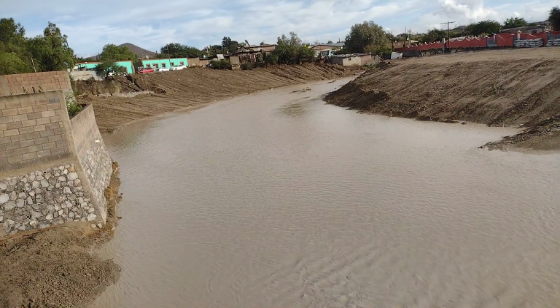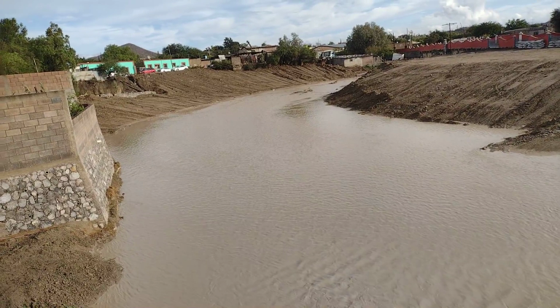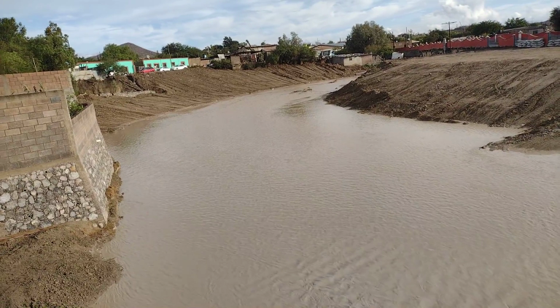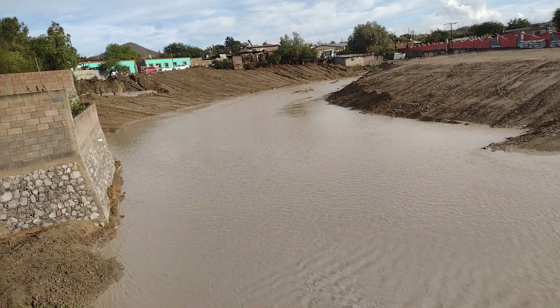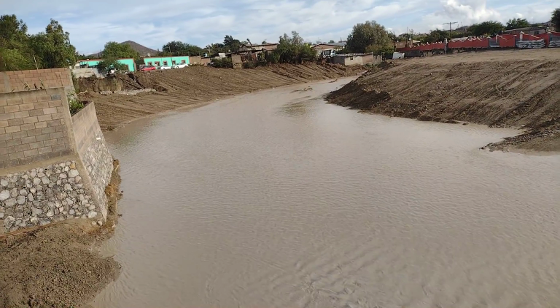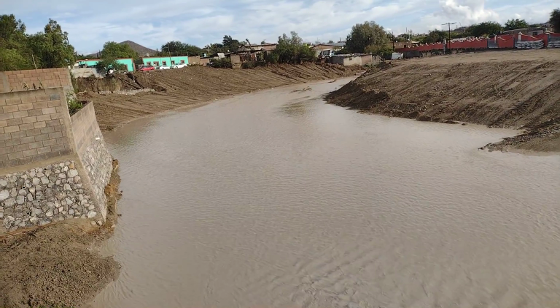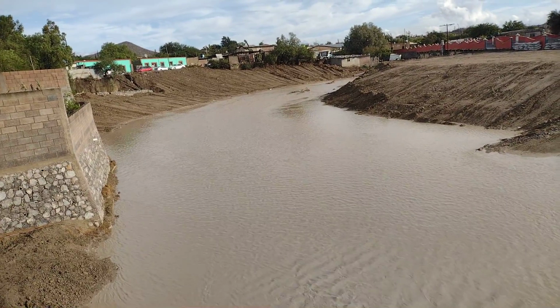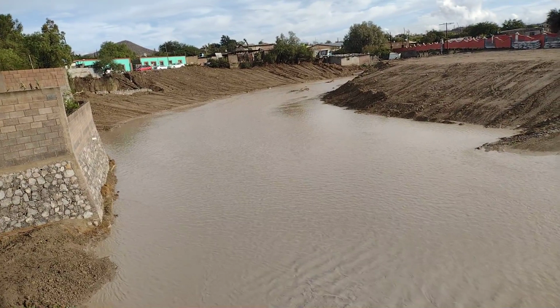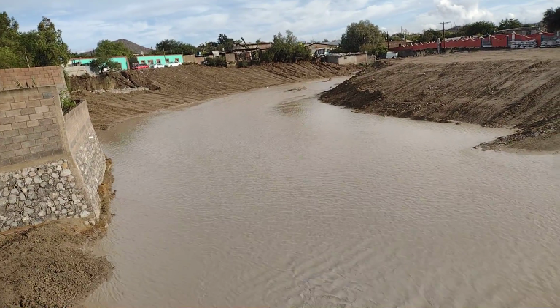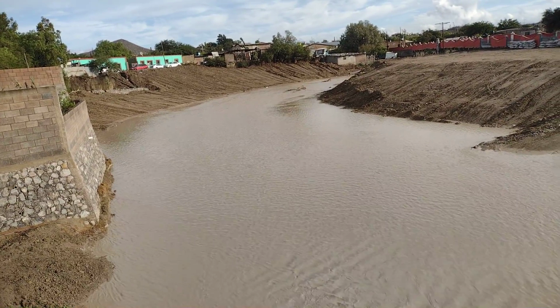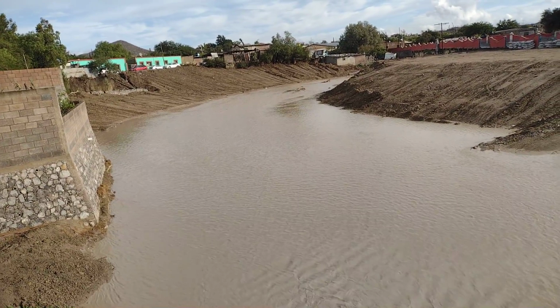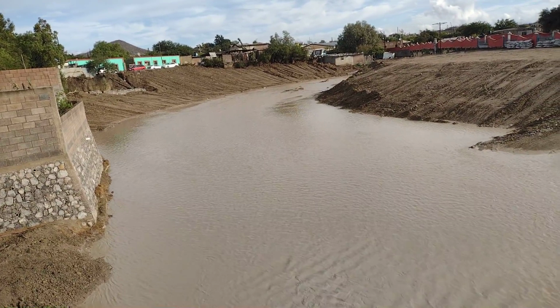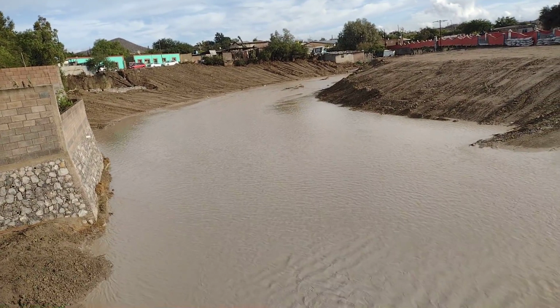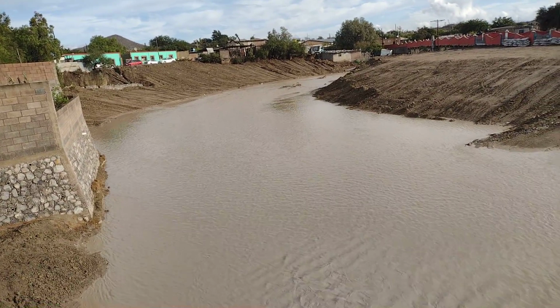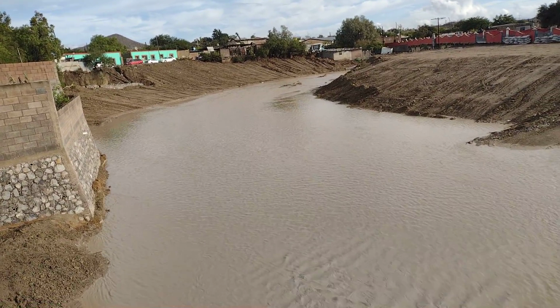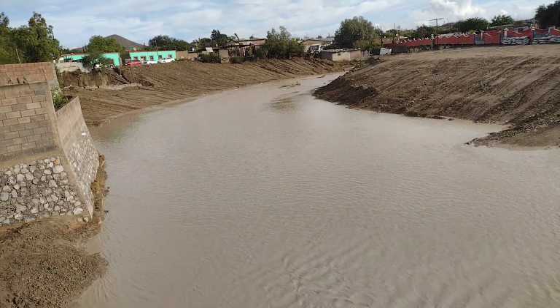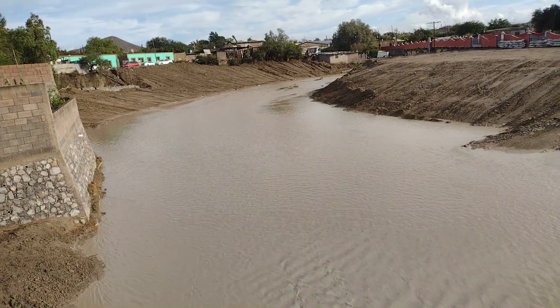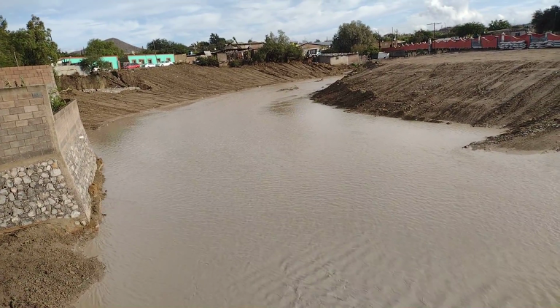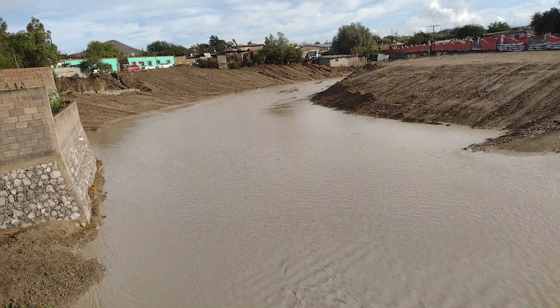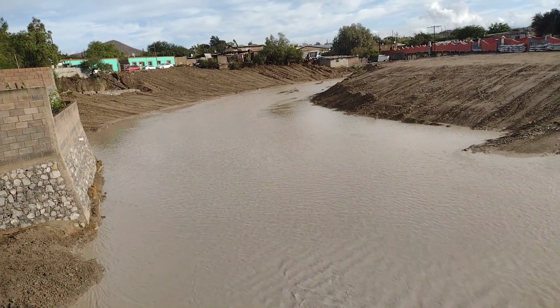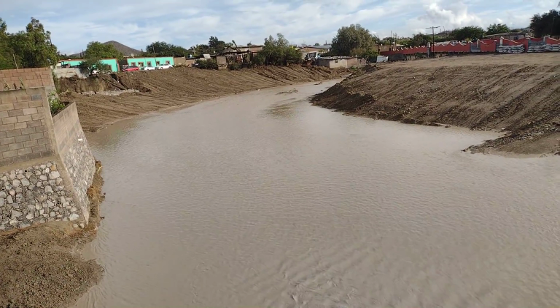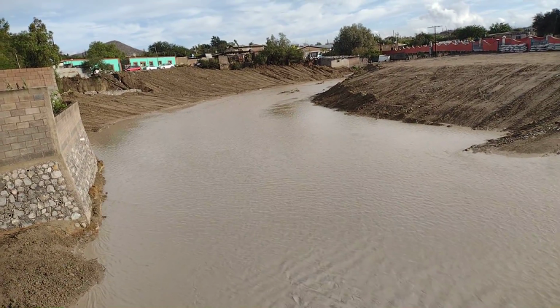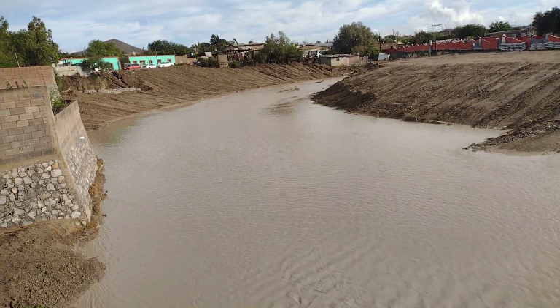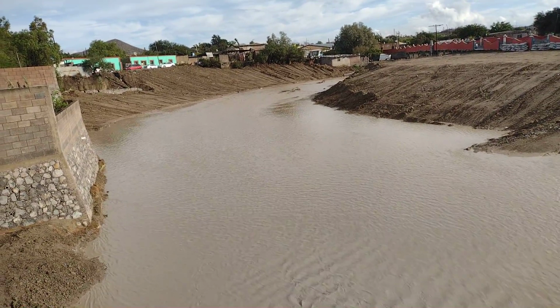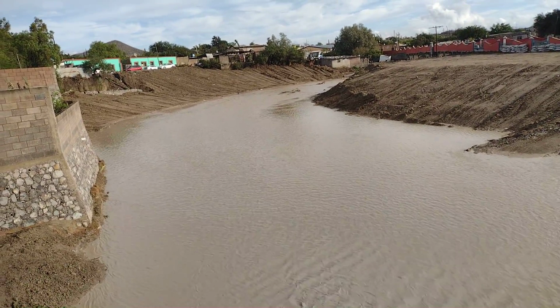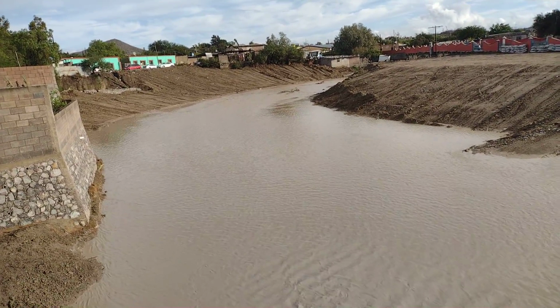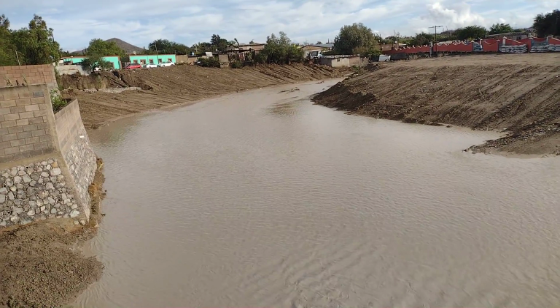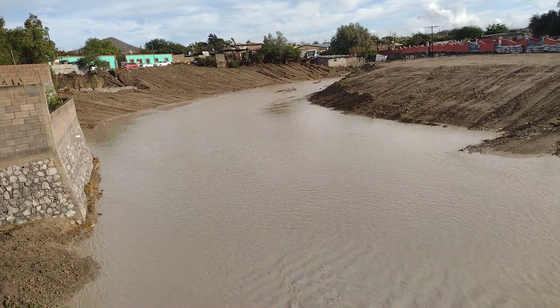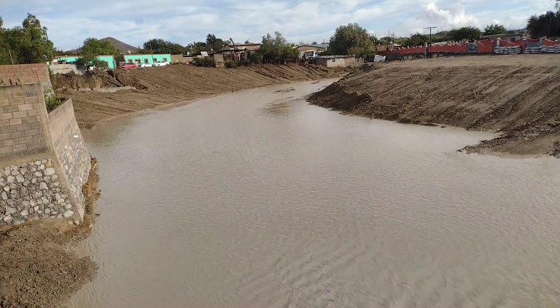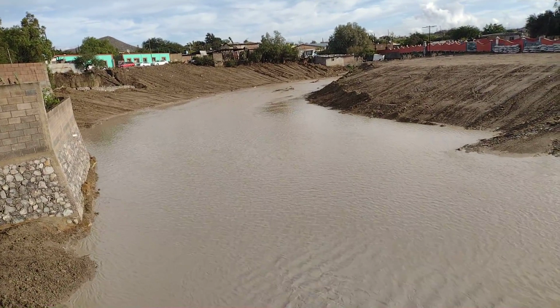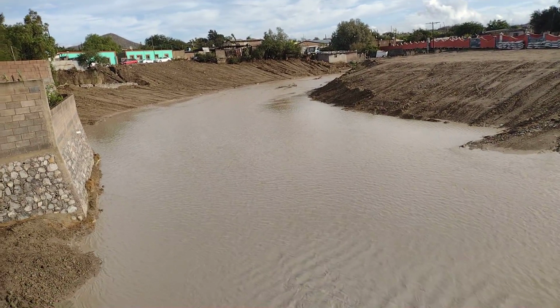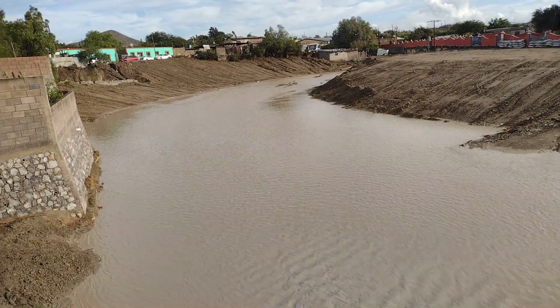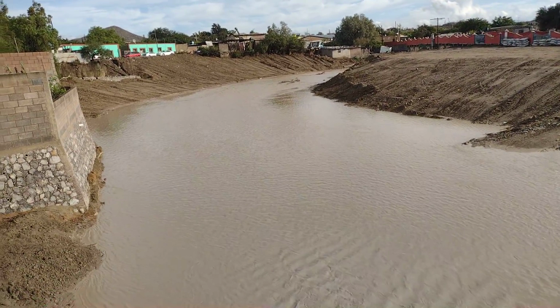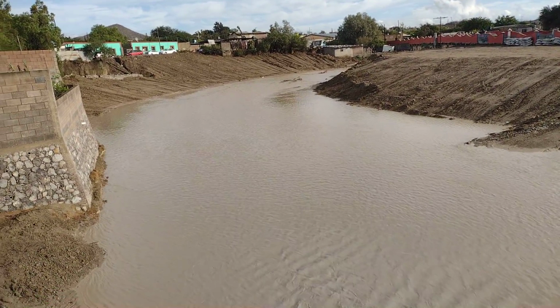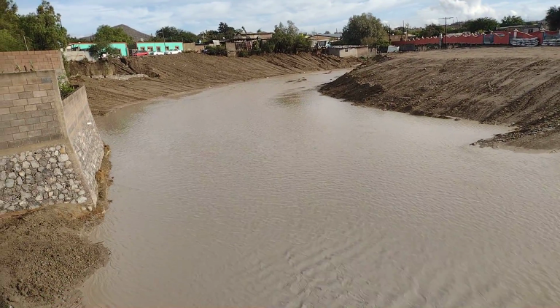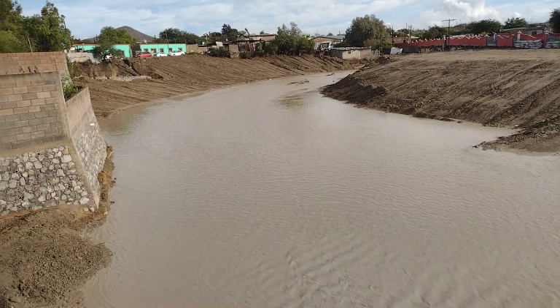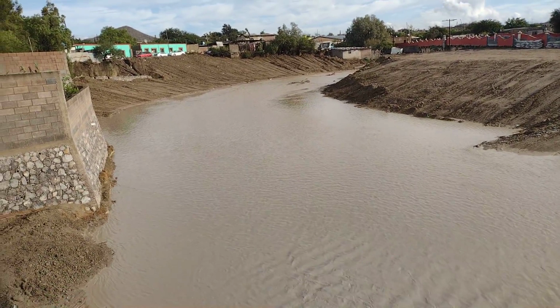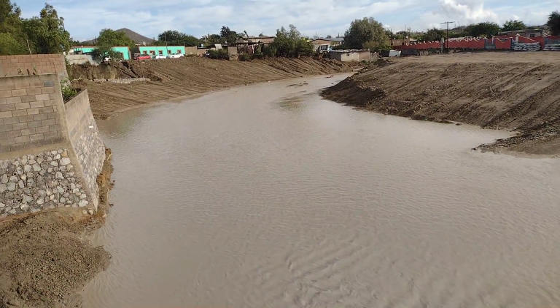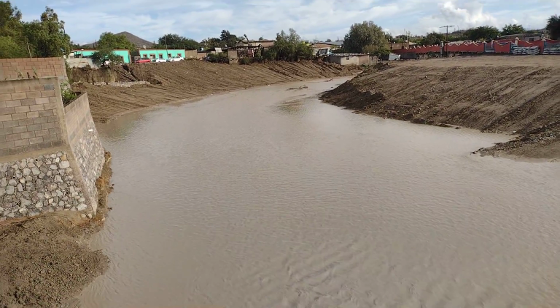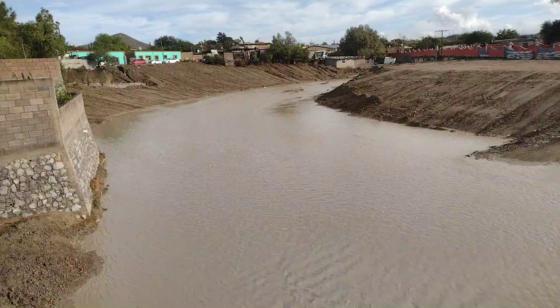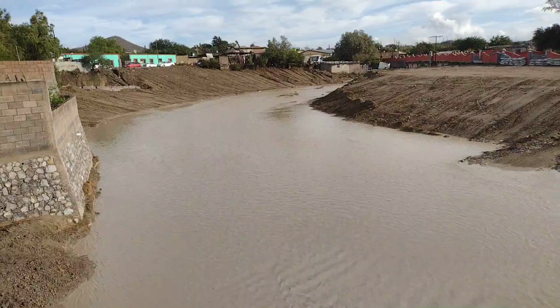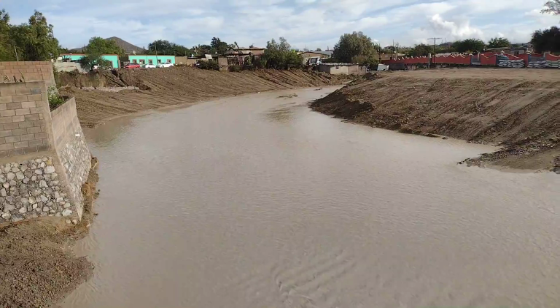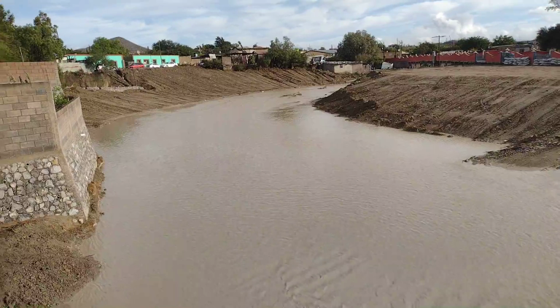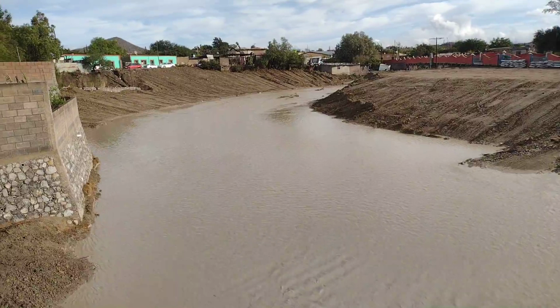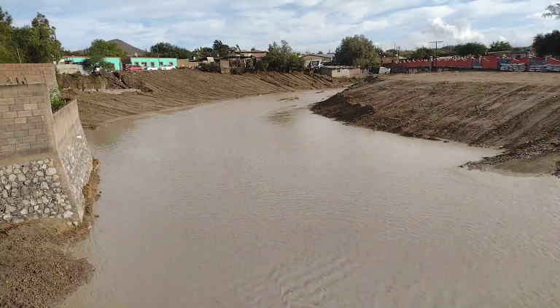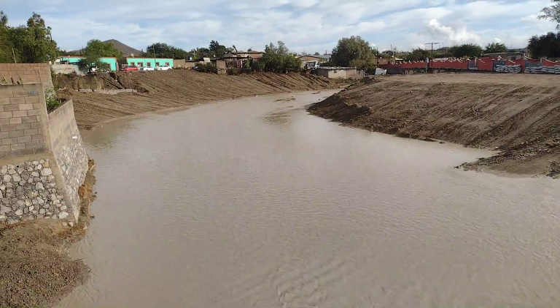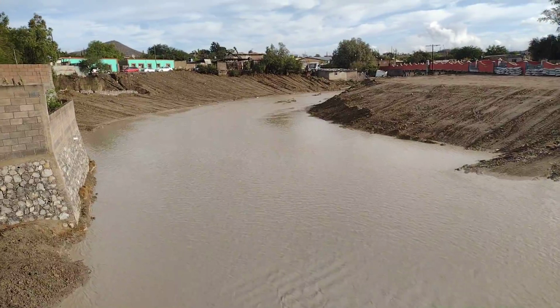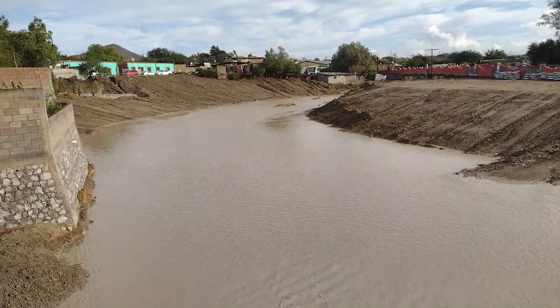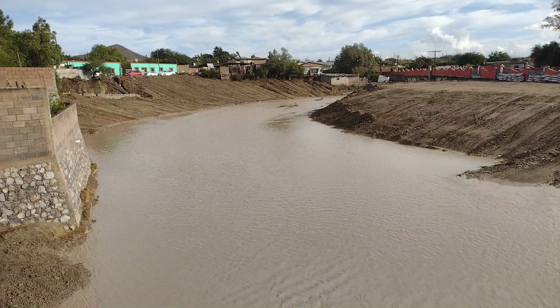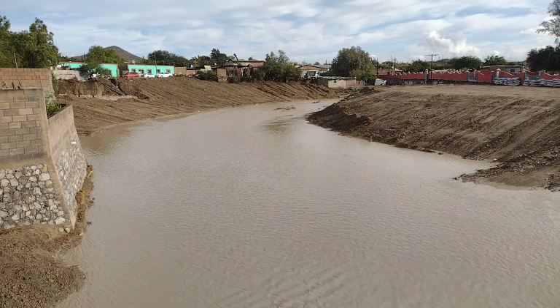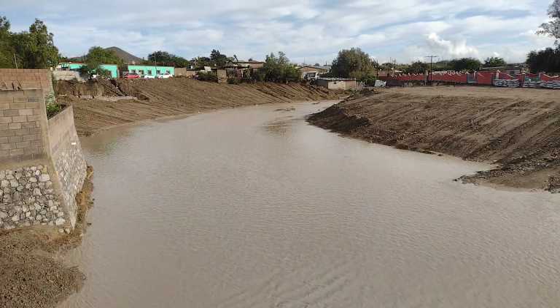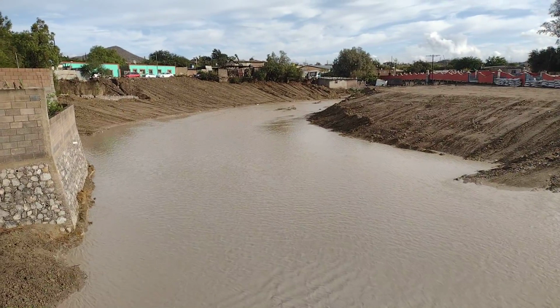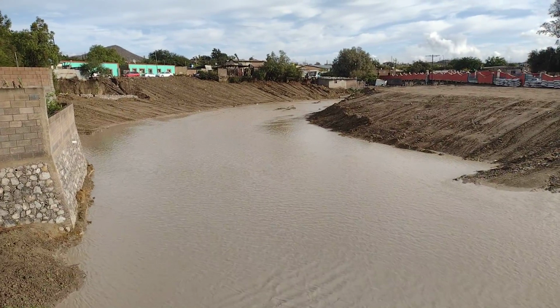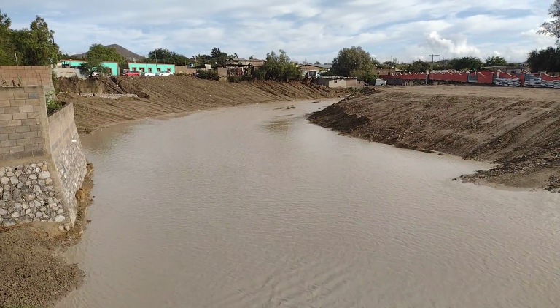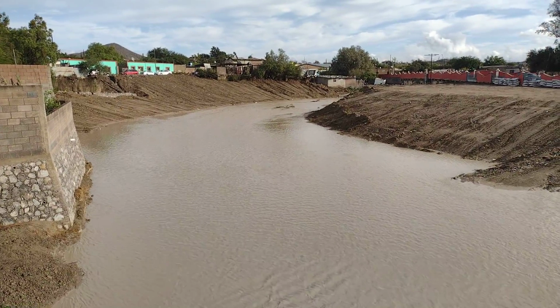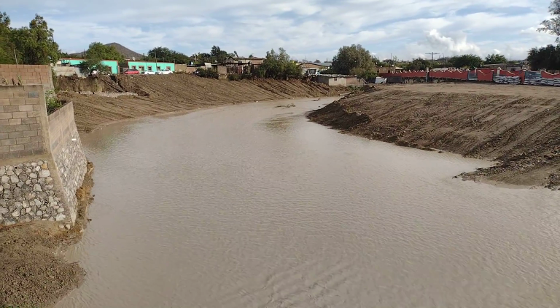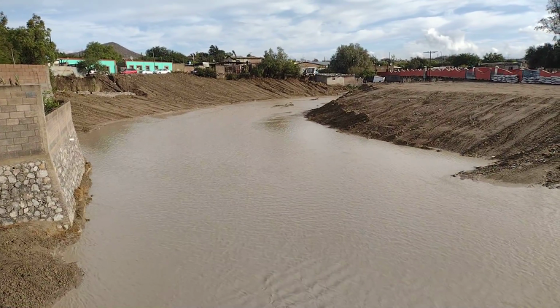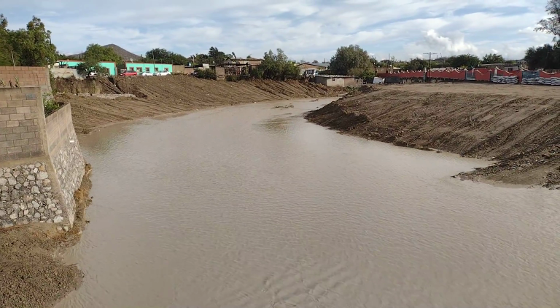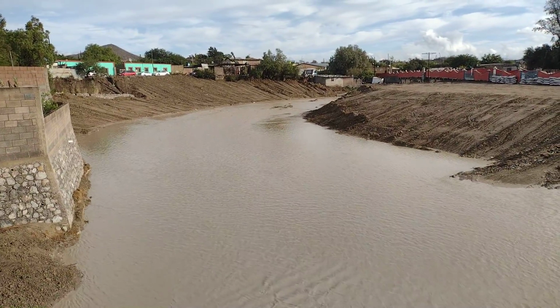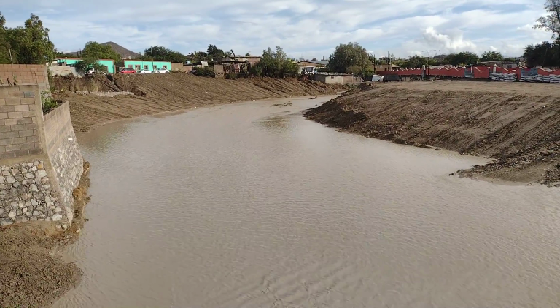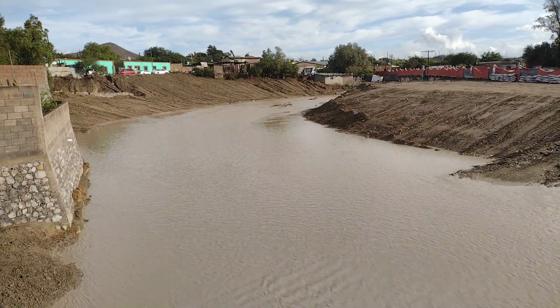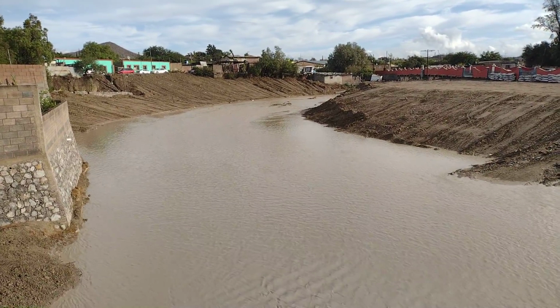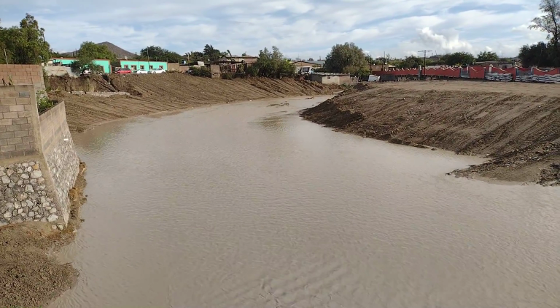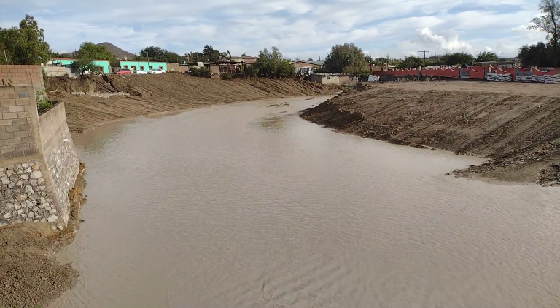A little bit of contamination. And now, with the work that was done, it is clean and the water flows quickly. There are a lot of people looking at the river.